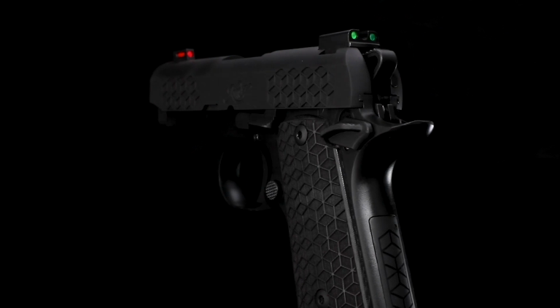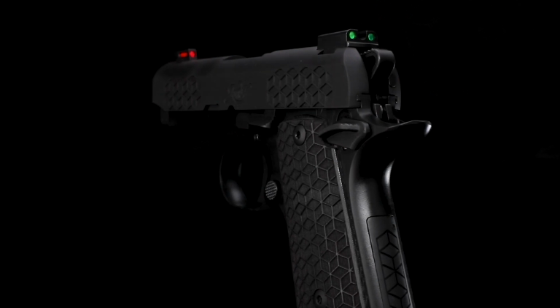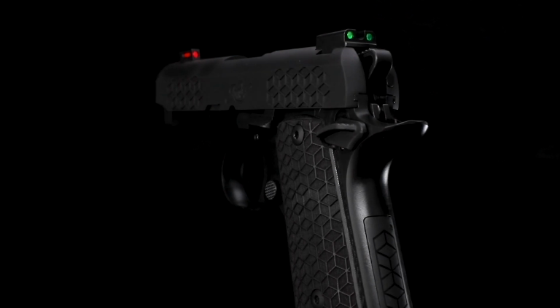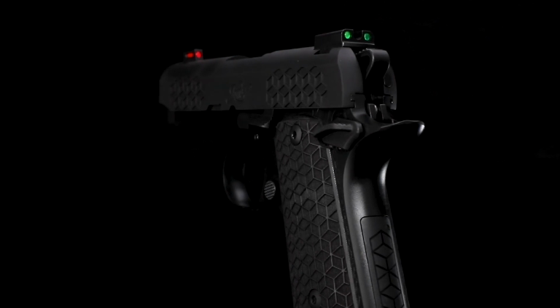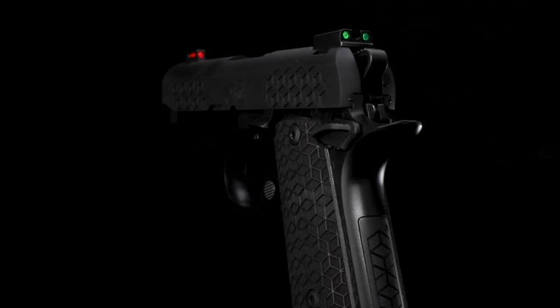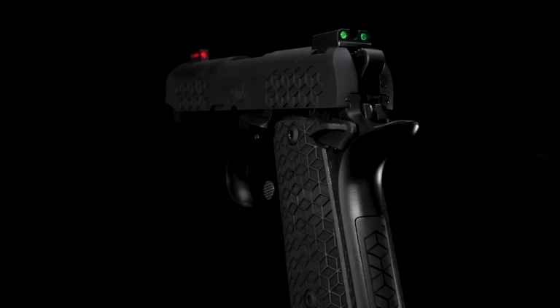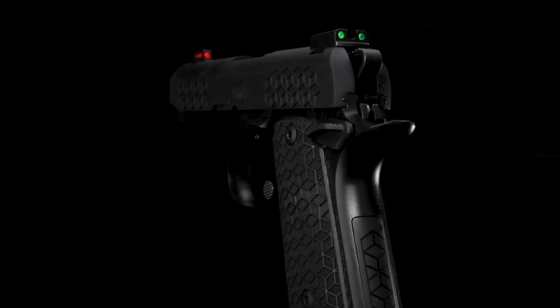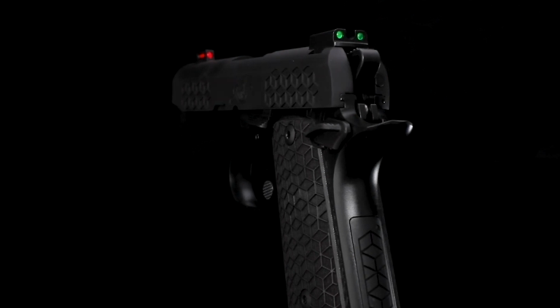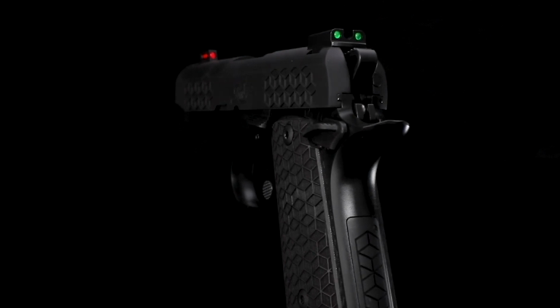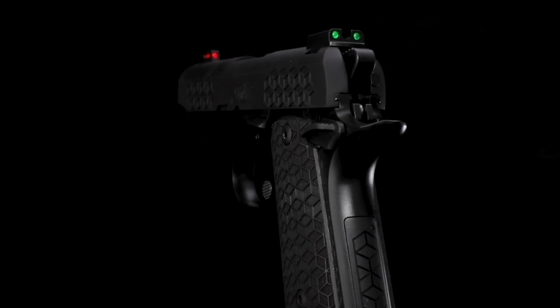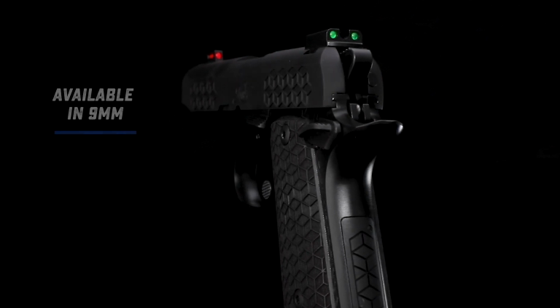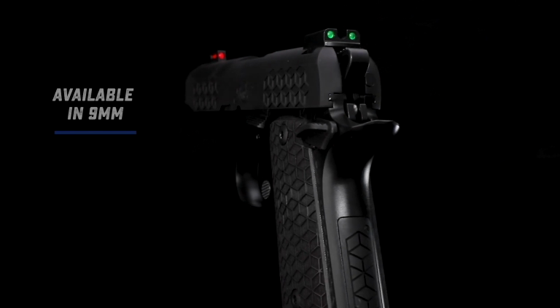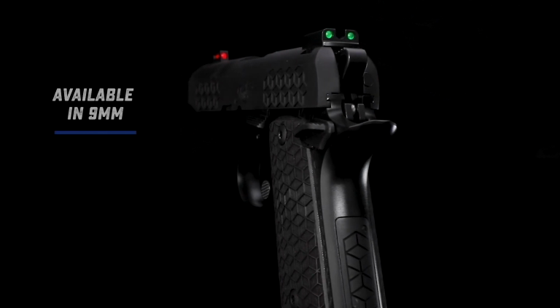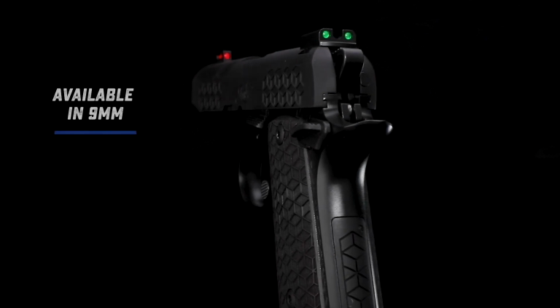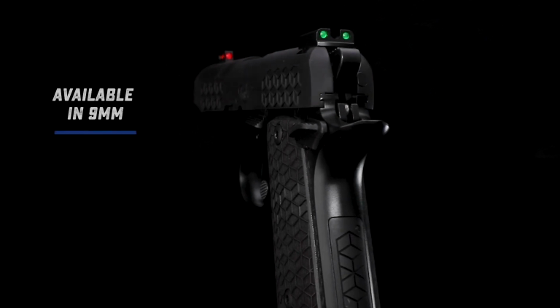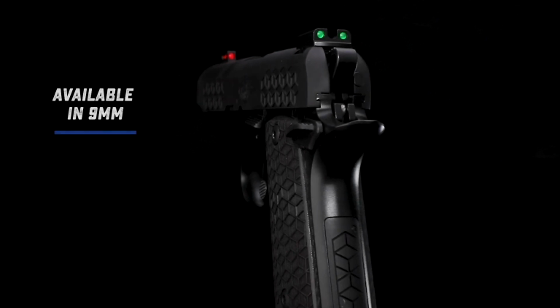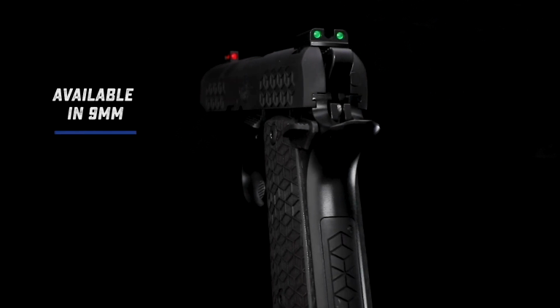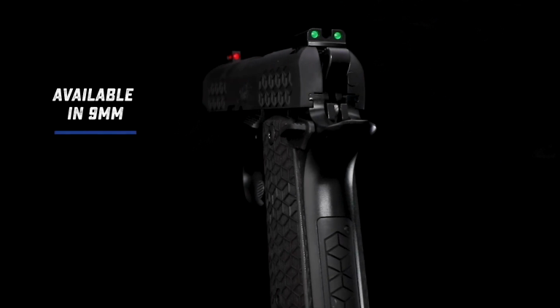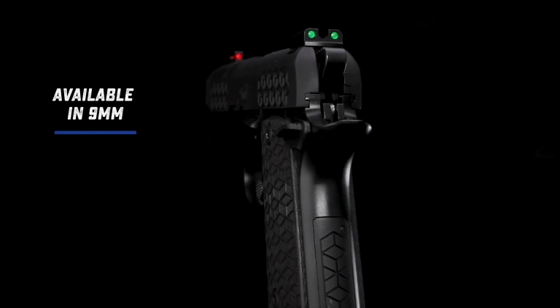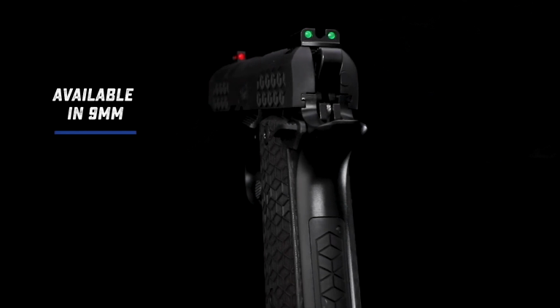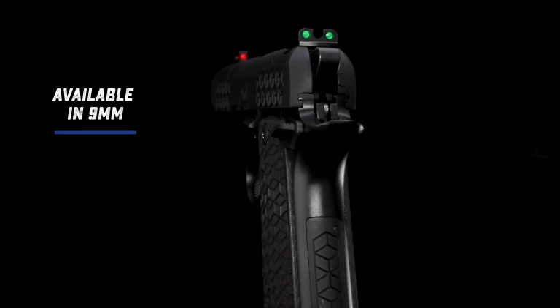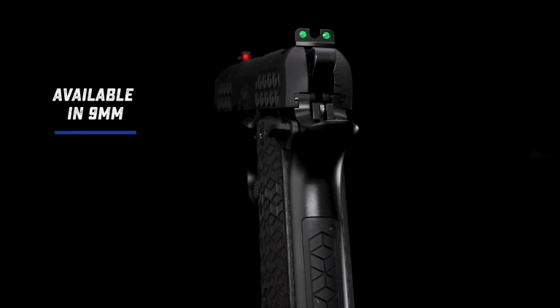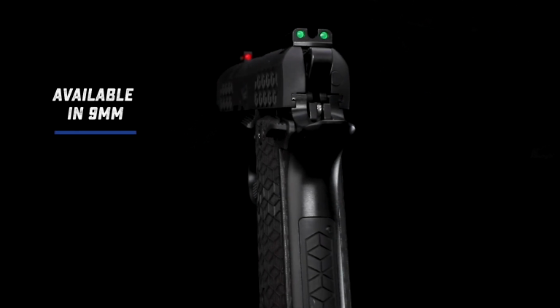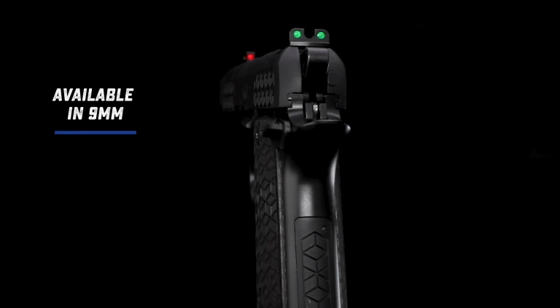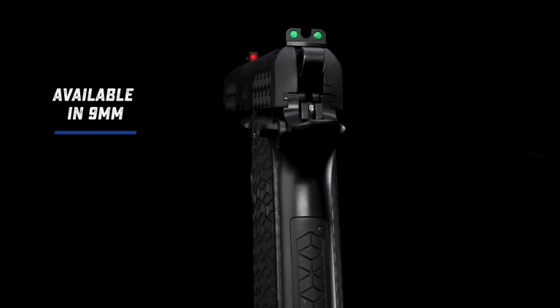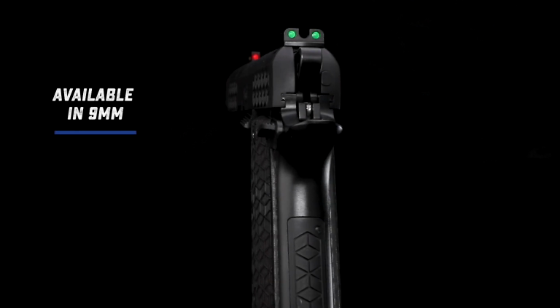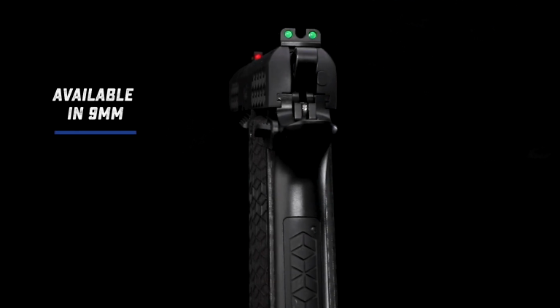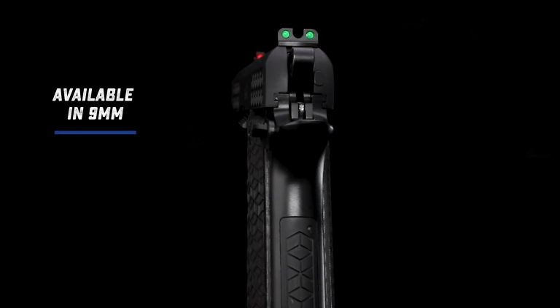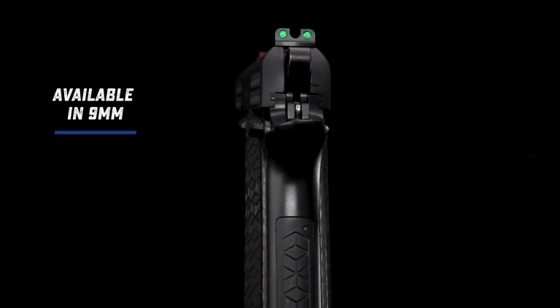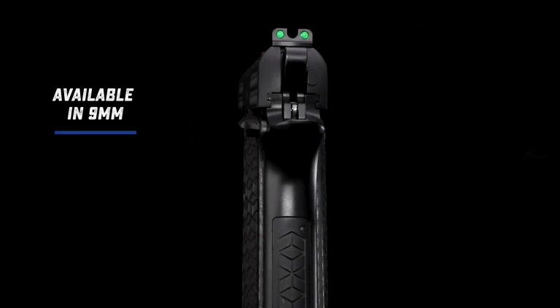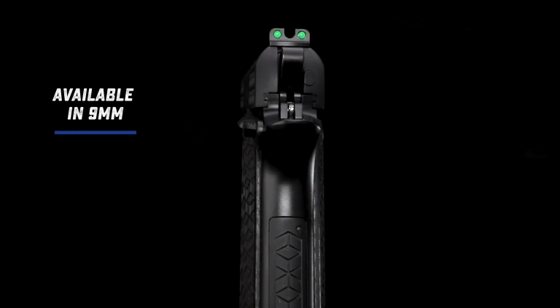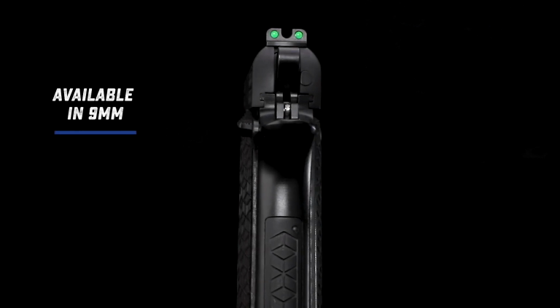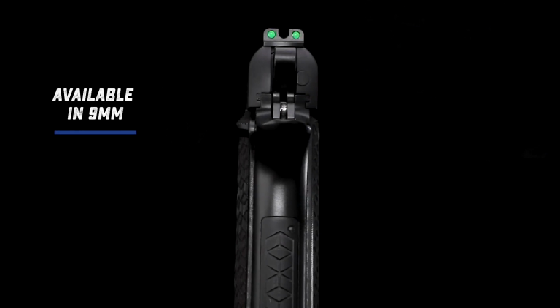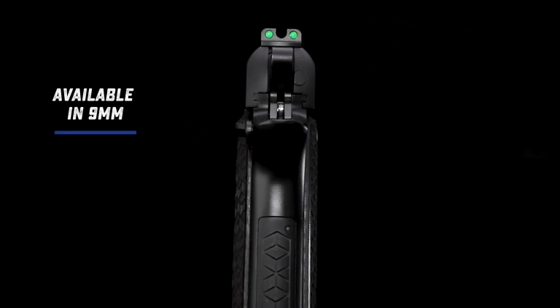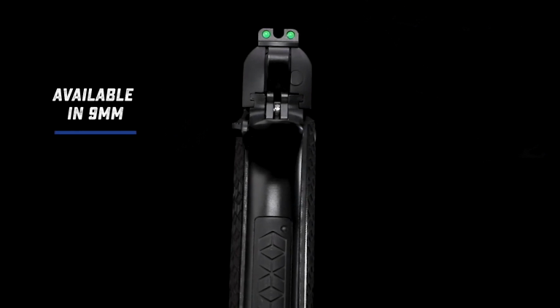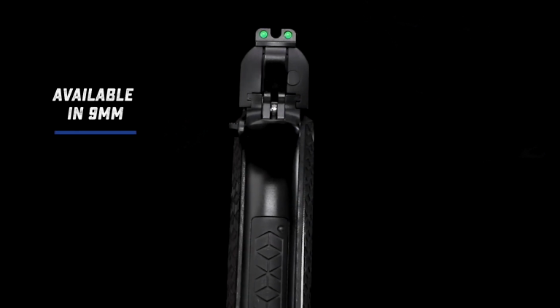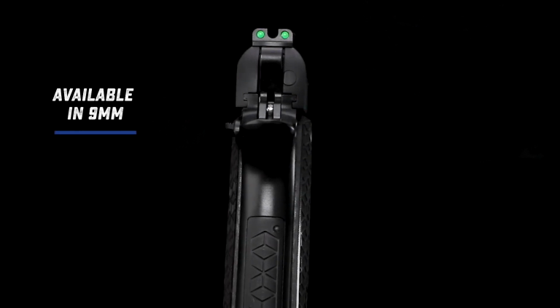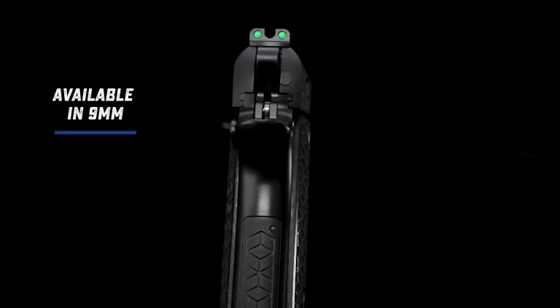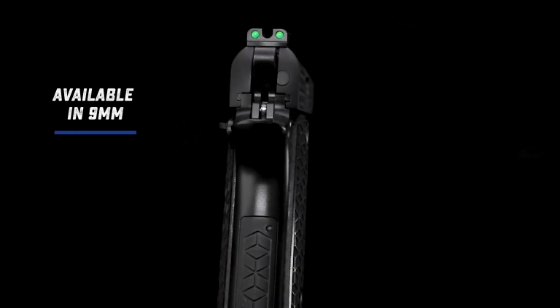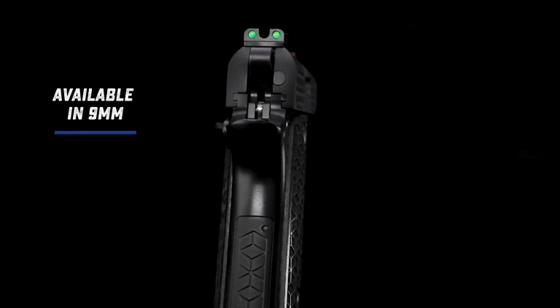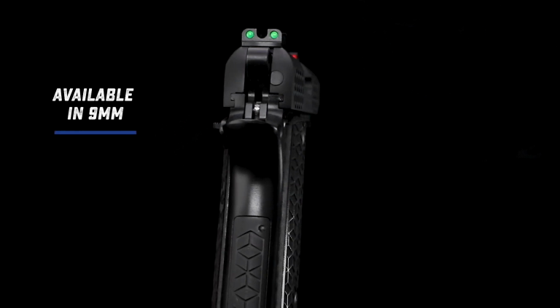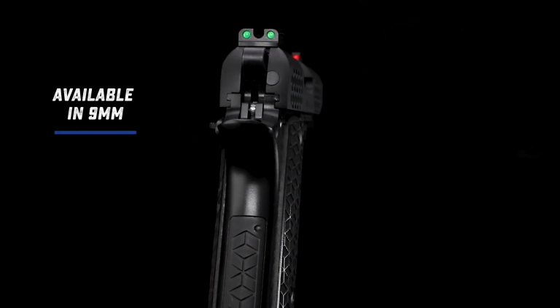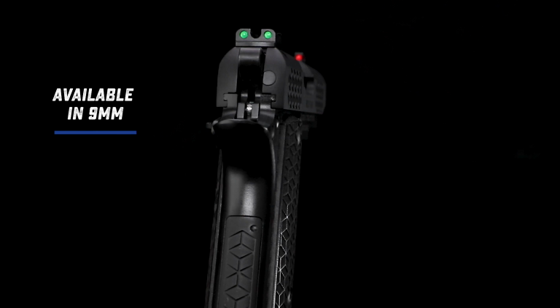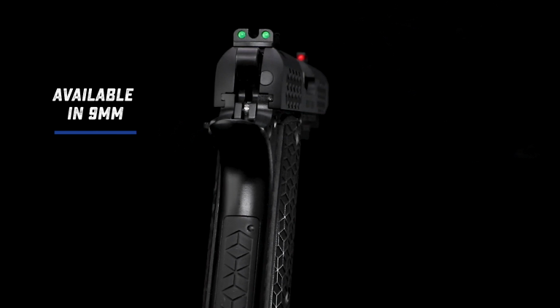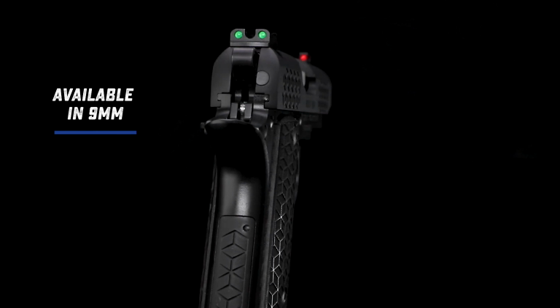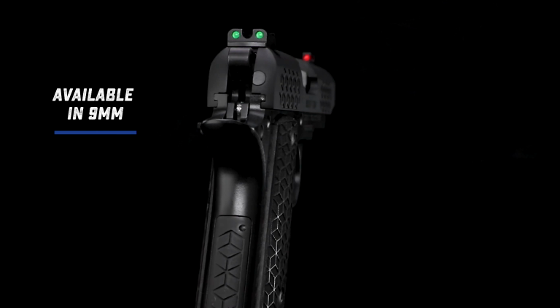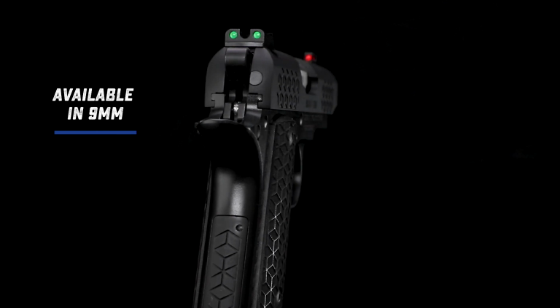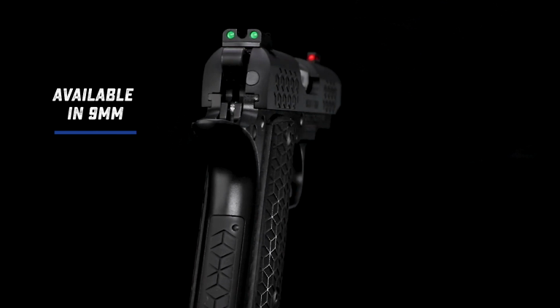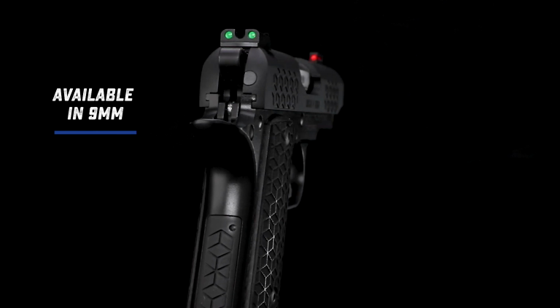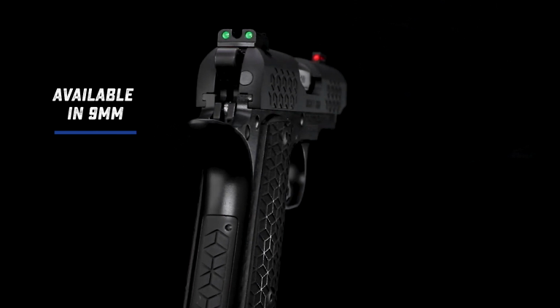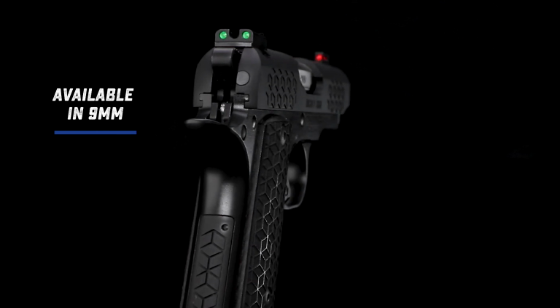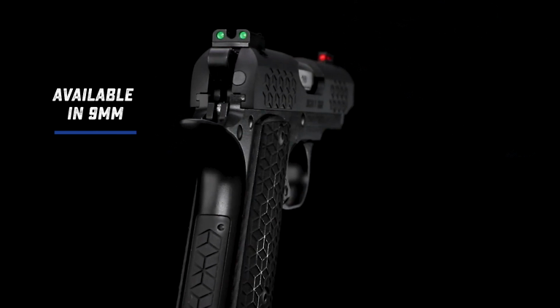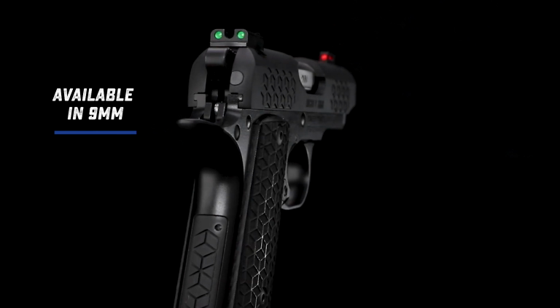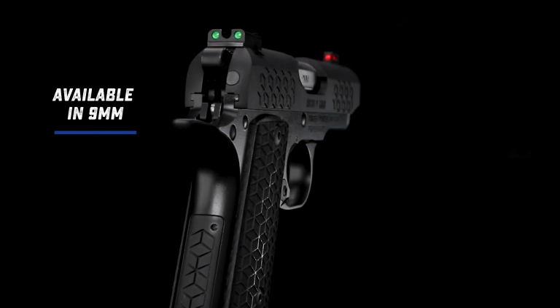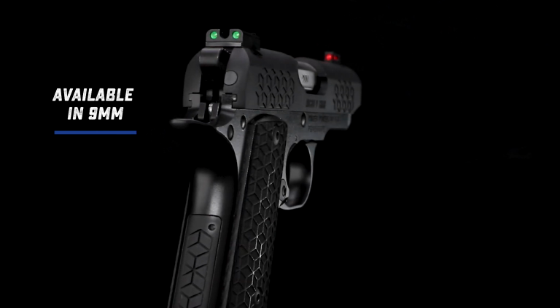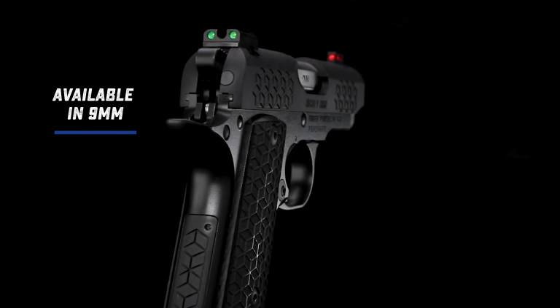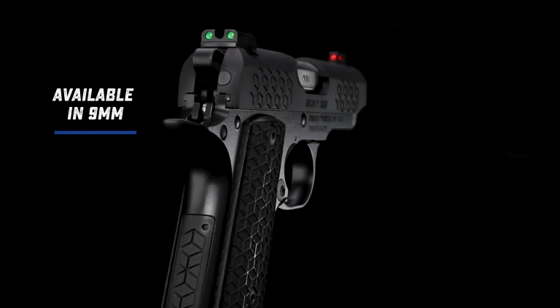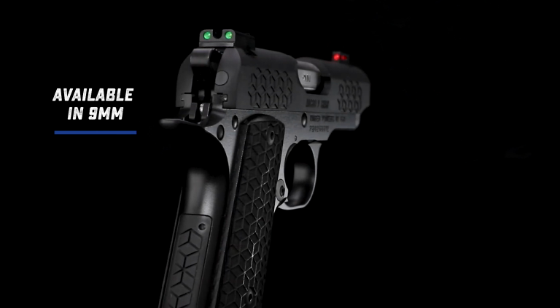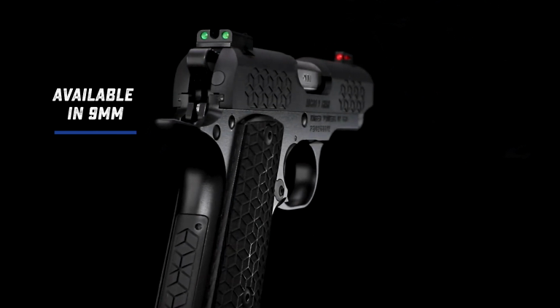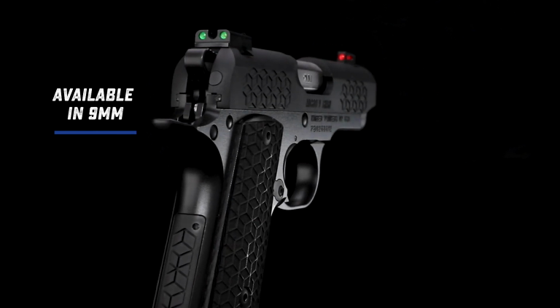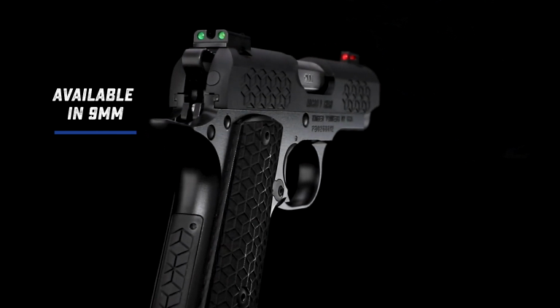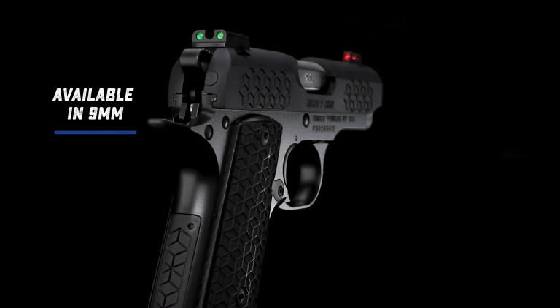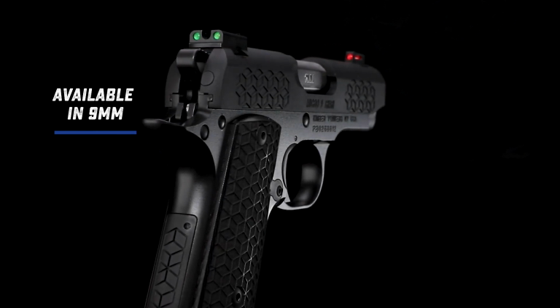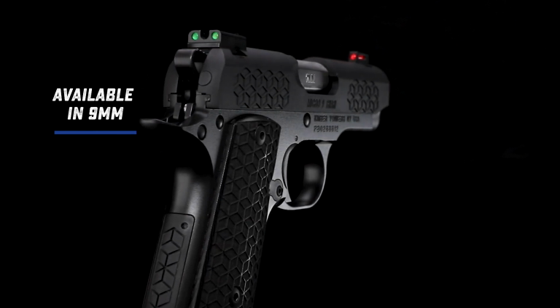You can learn more about the Micro 9 Triari by heading over to kimberamerica.com. Visit your local Kimber dealer to order yours today.